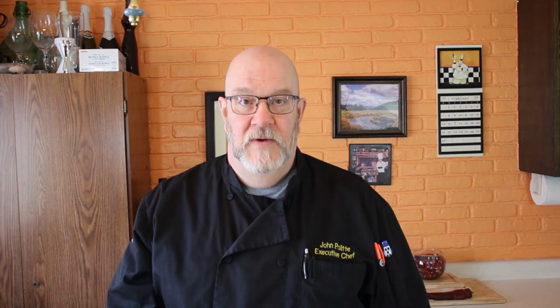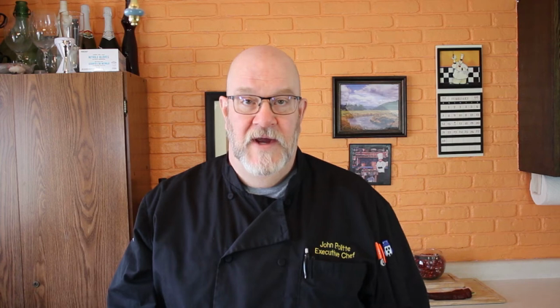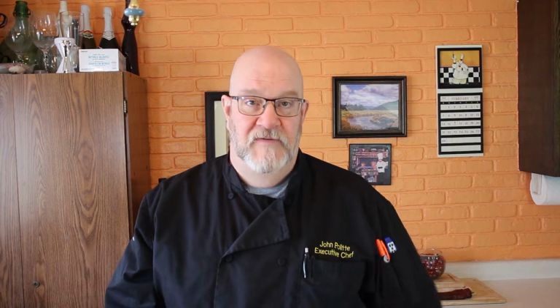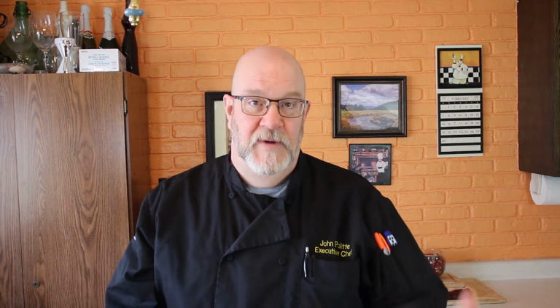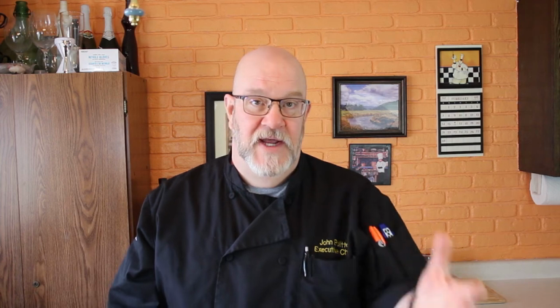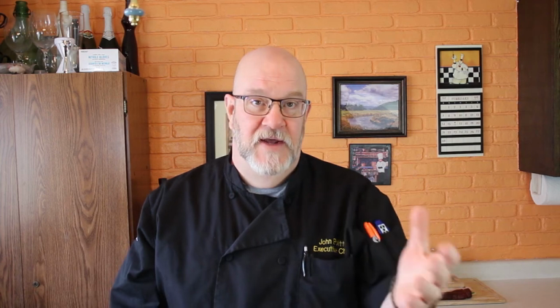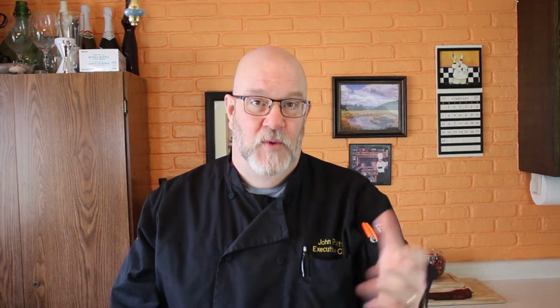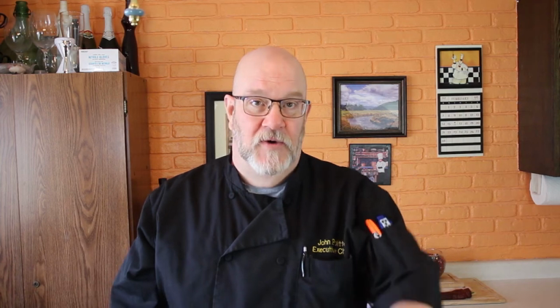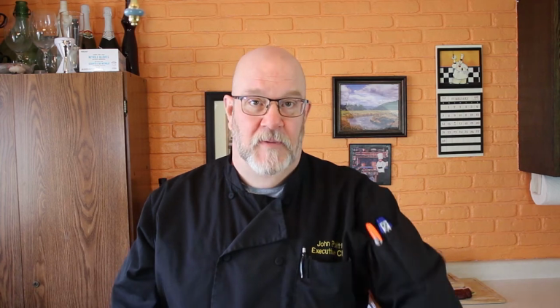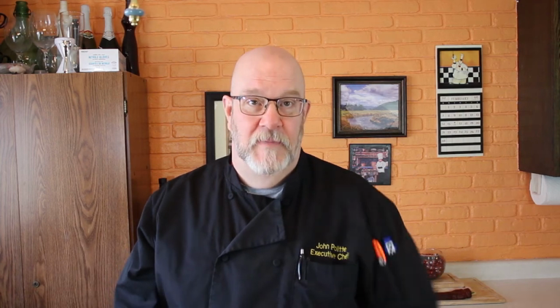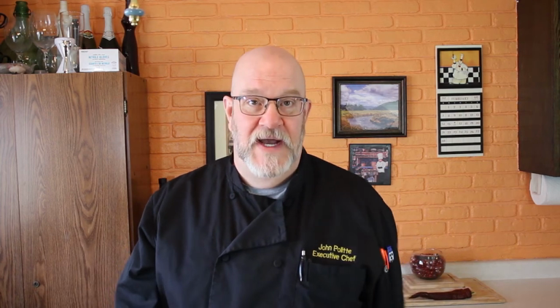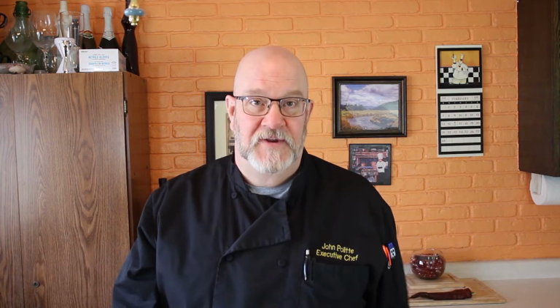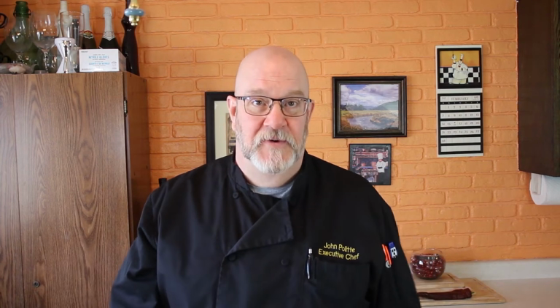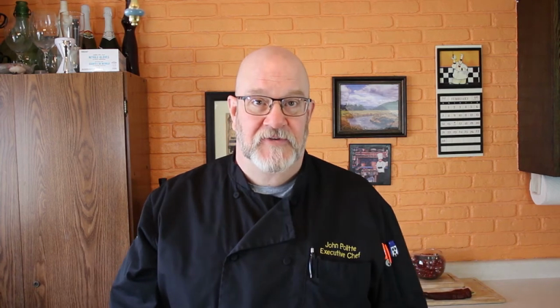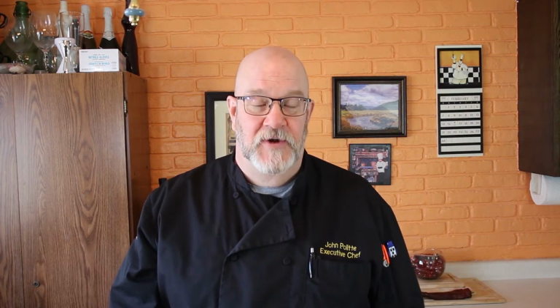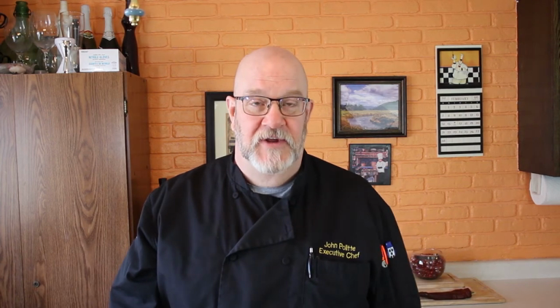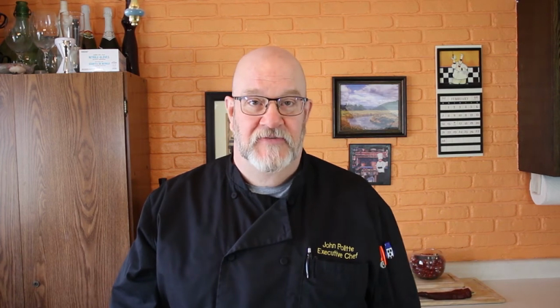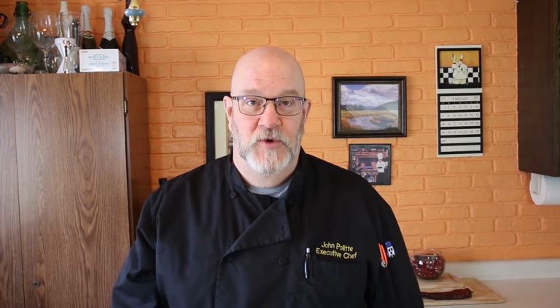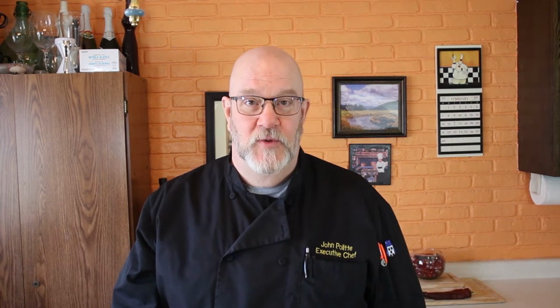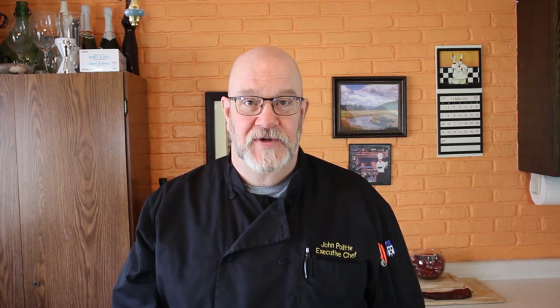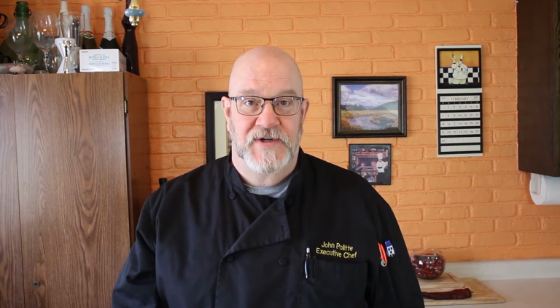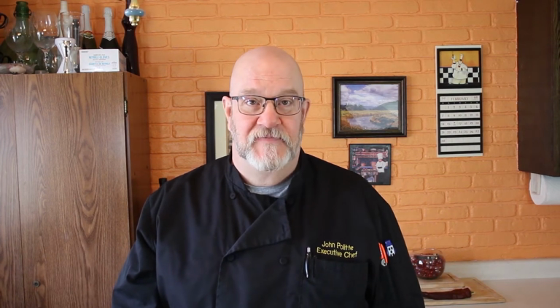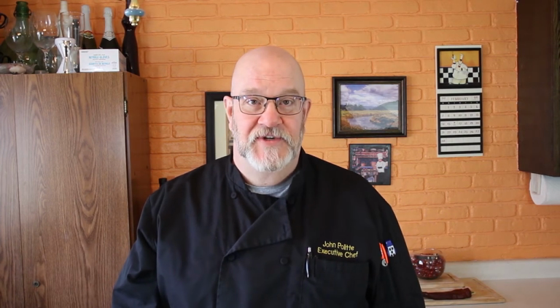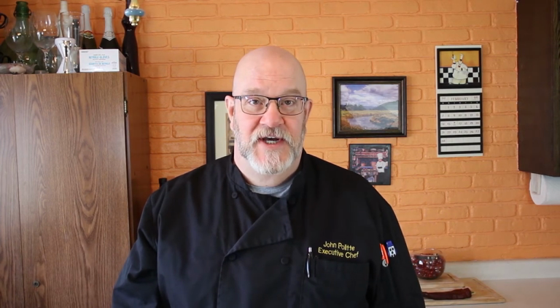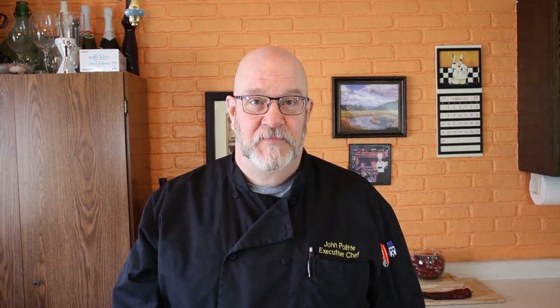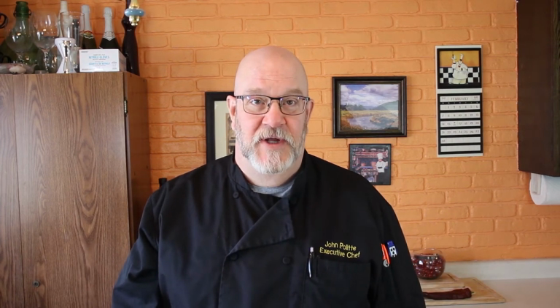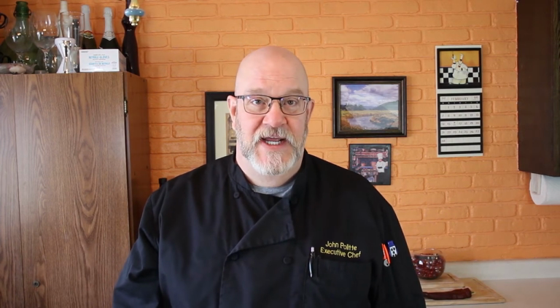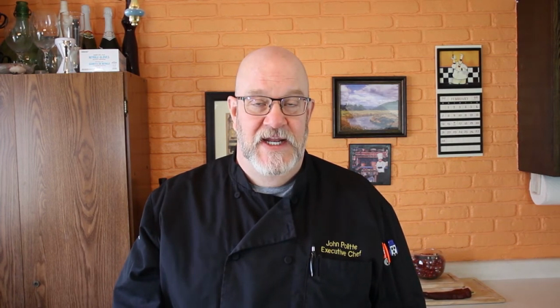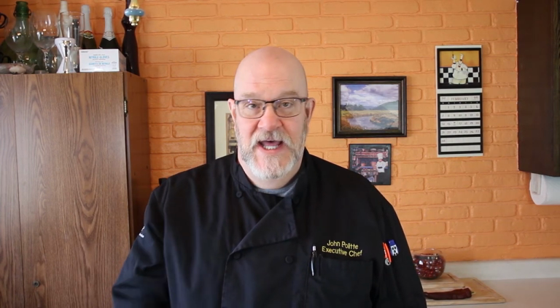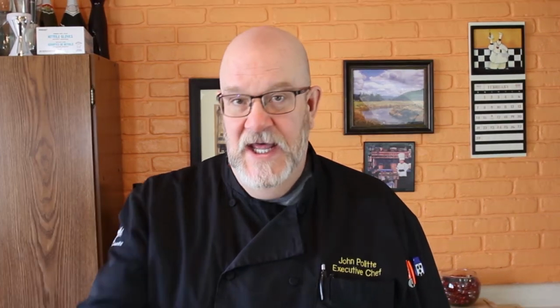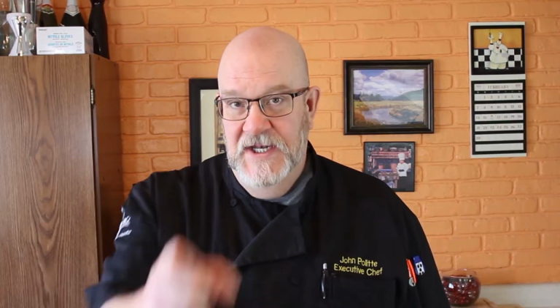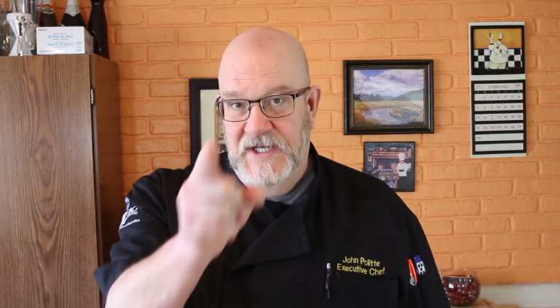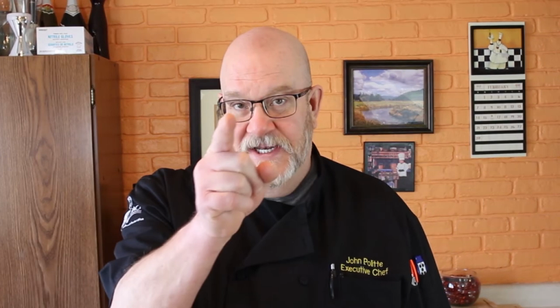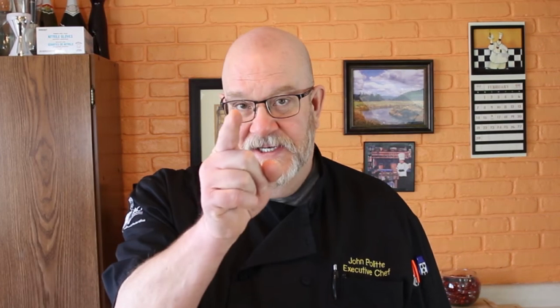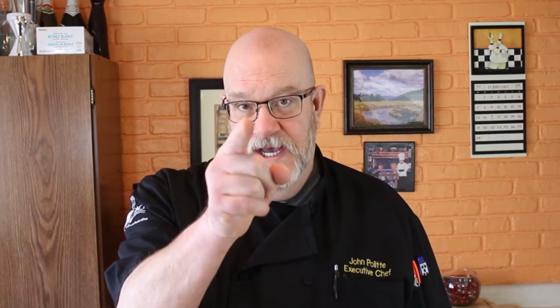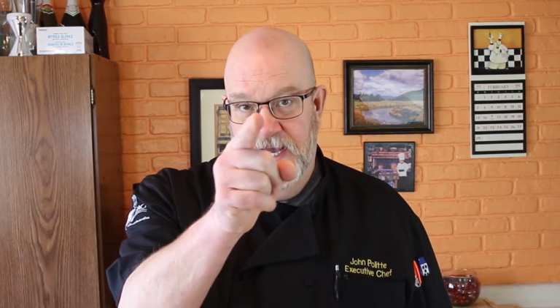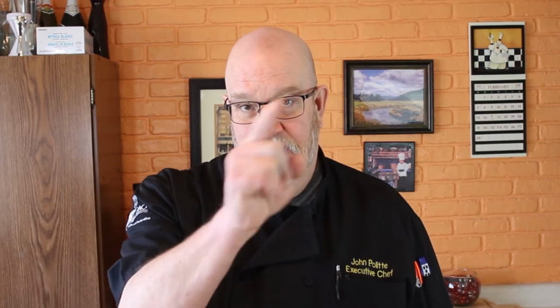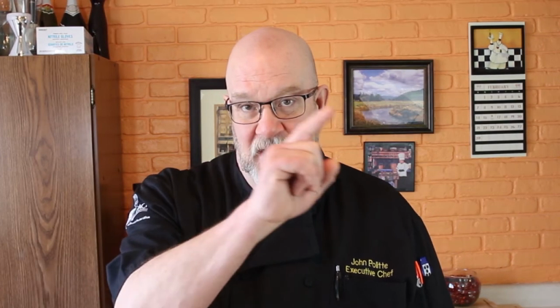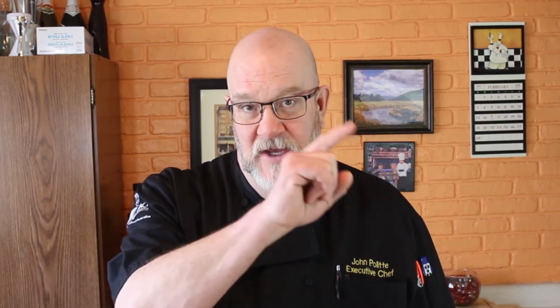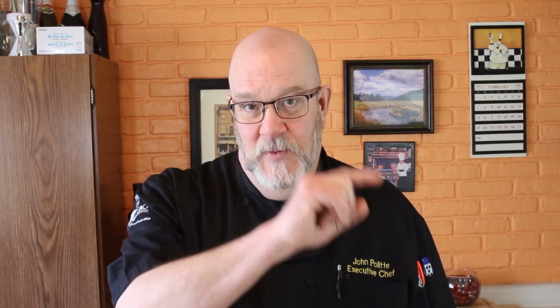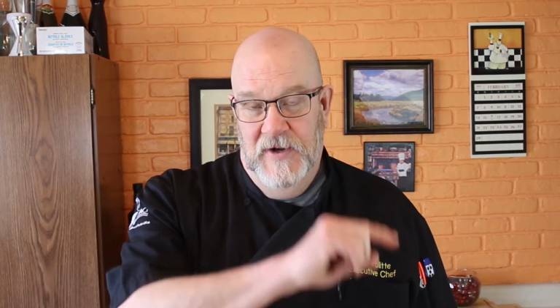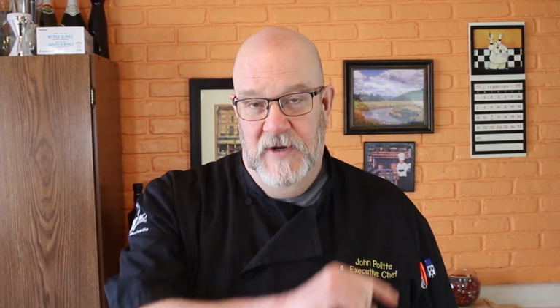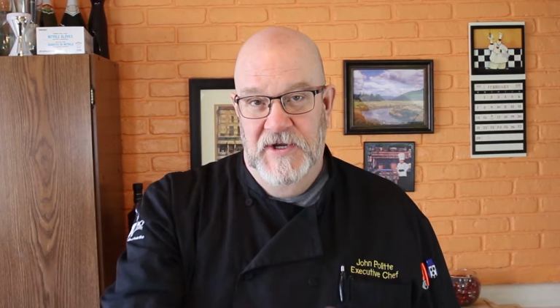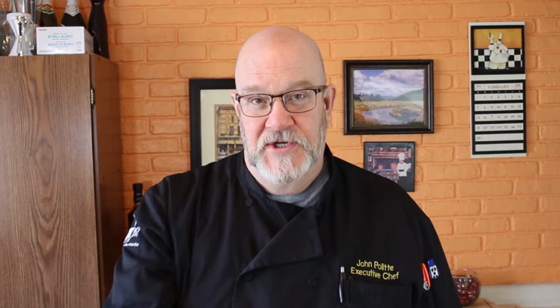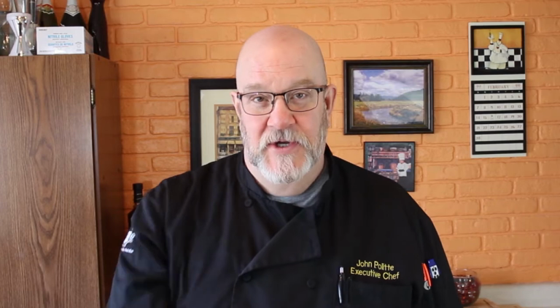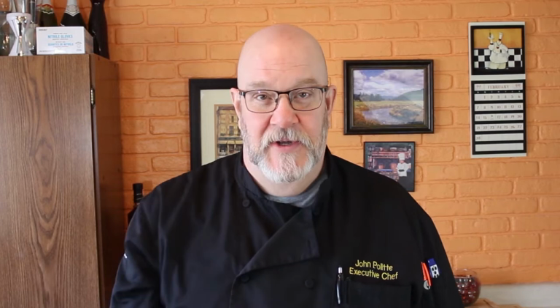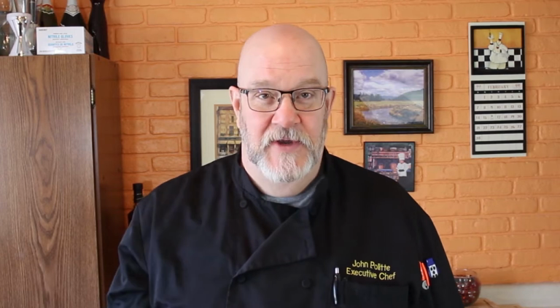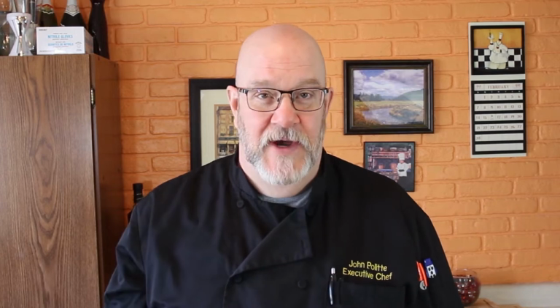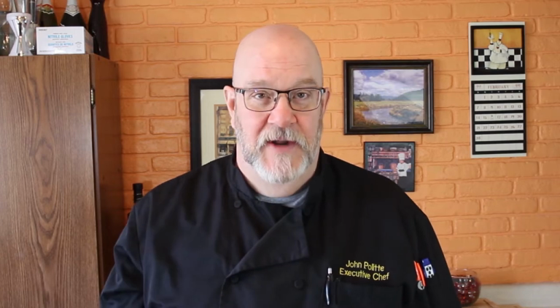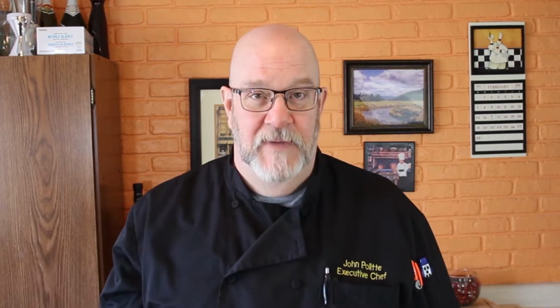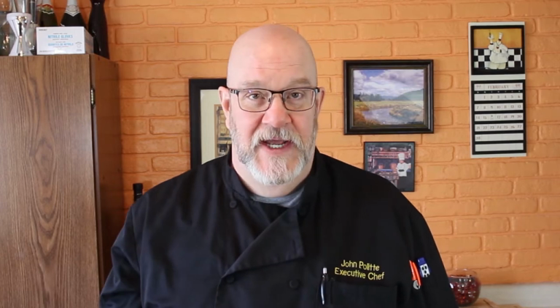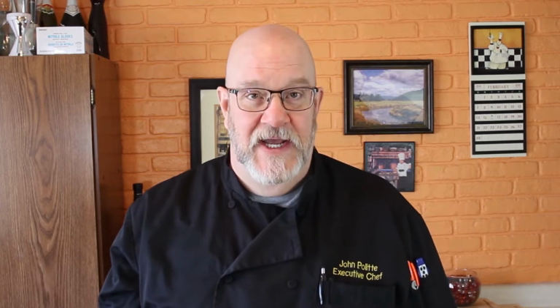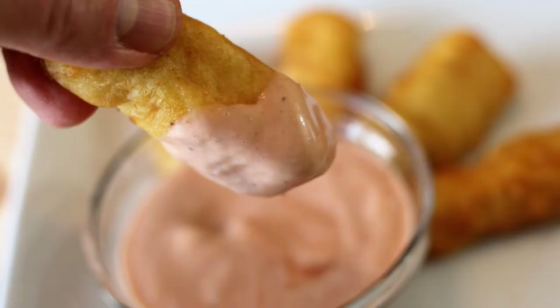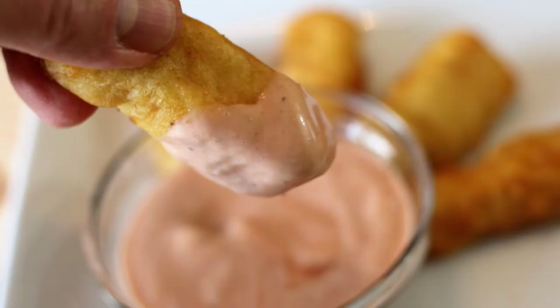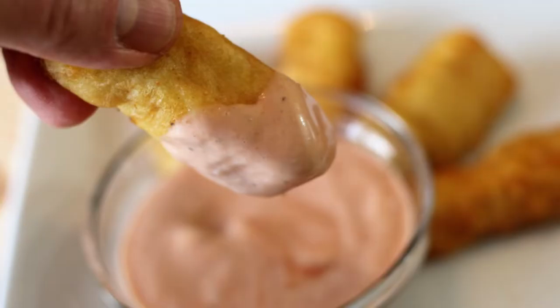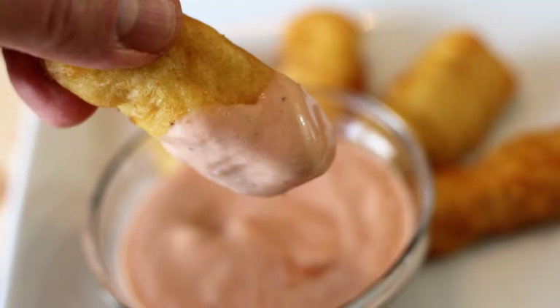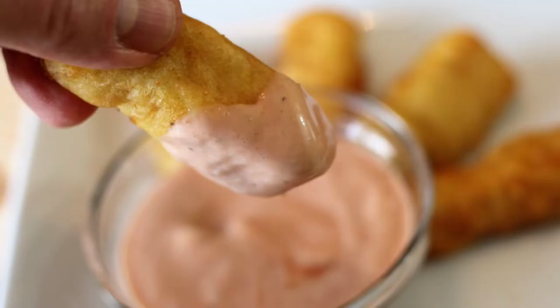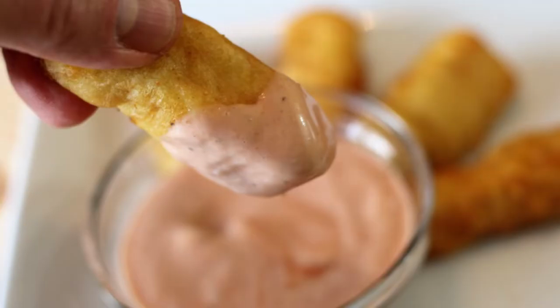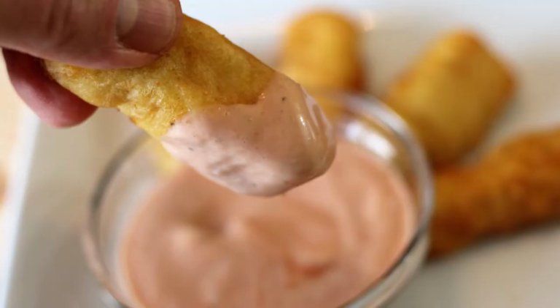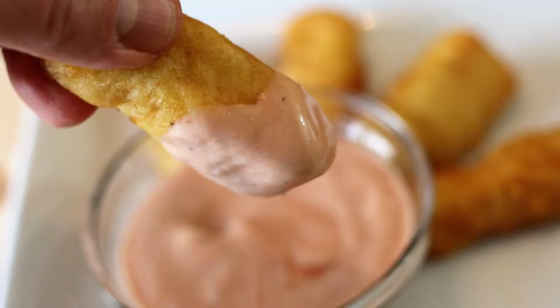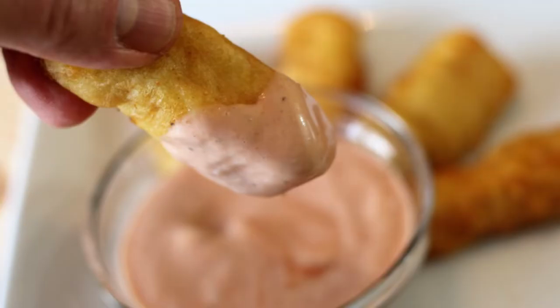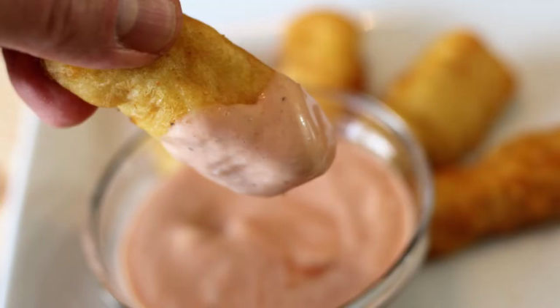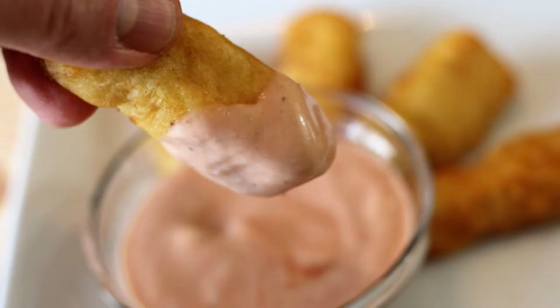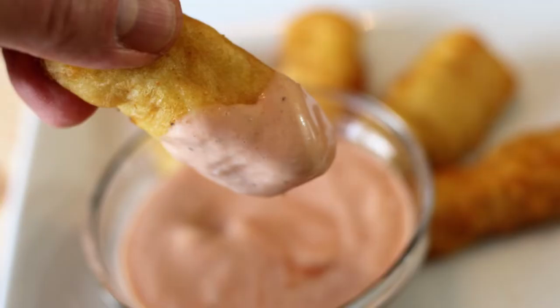Hey everybody and welcome back to It's Only Food with Chef John Pulley. Today we are going to be showing you how to make Zaxby's sauce.